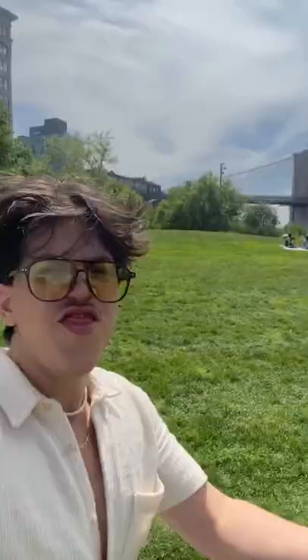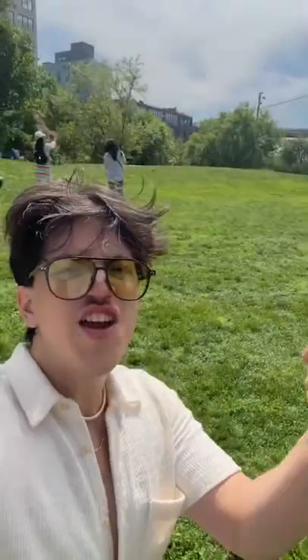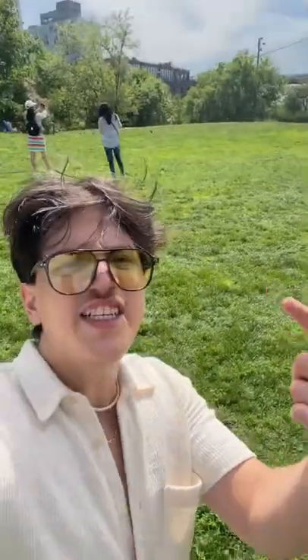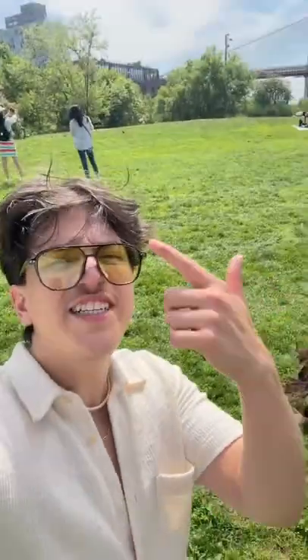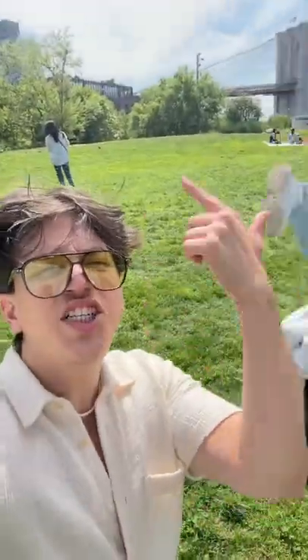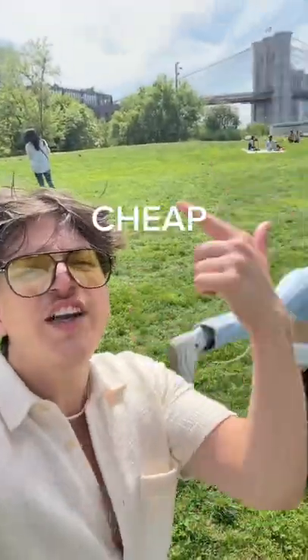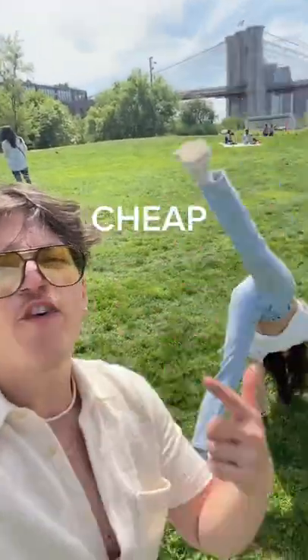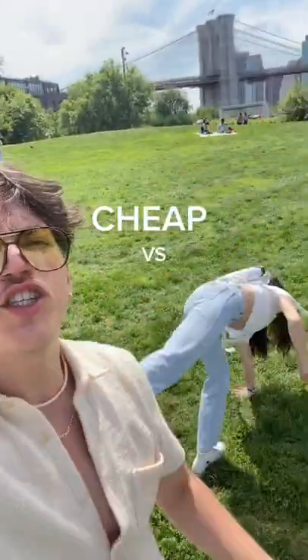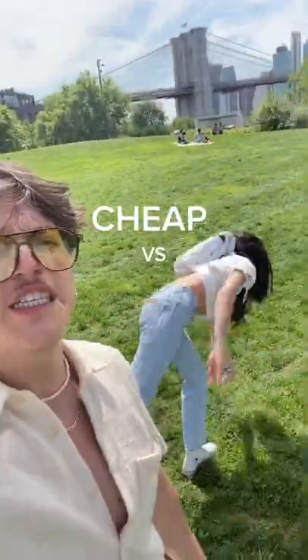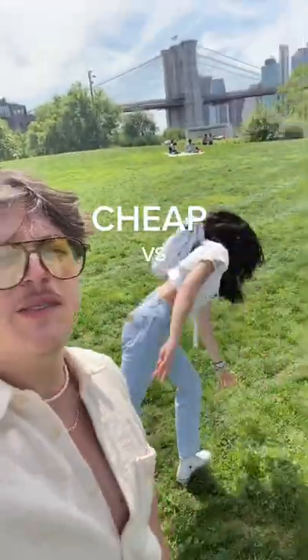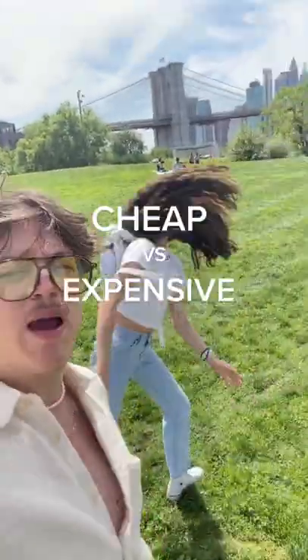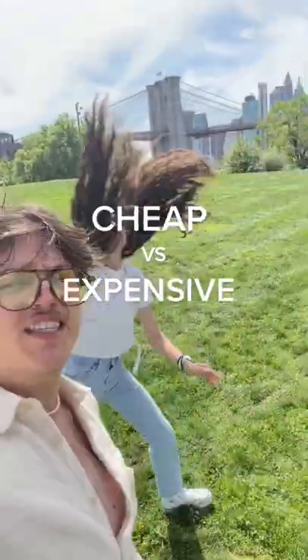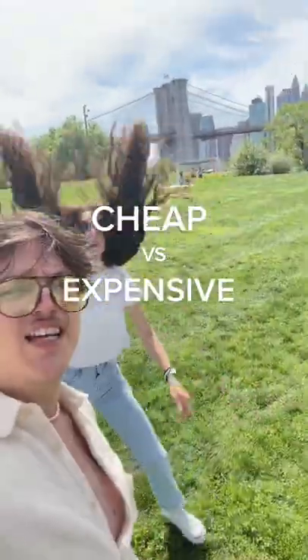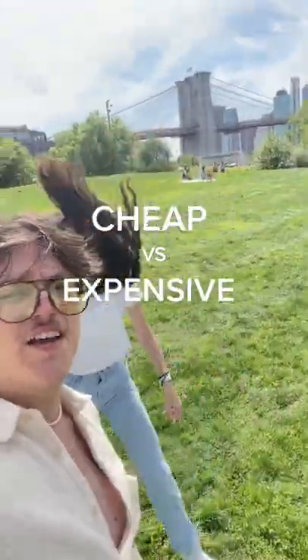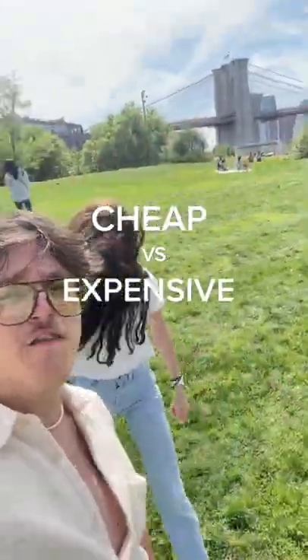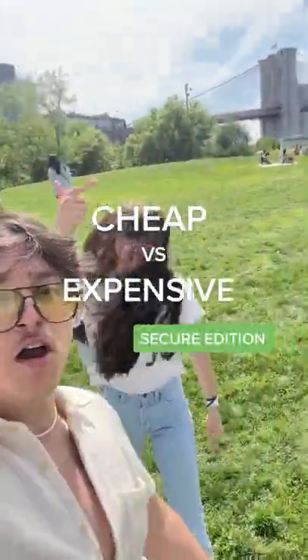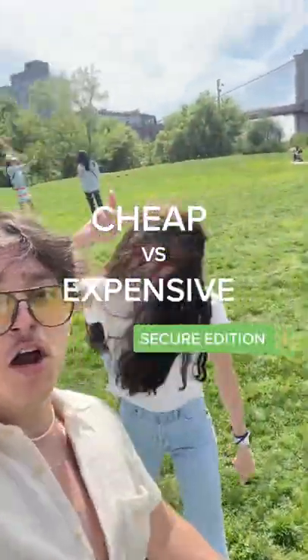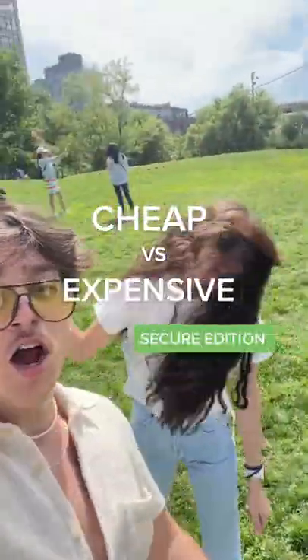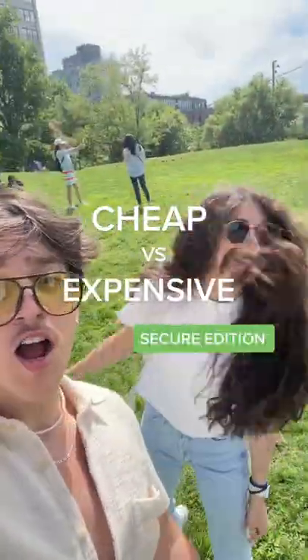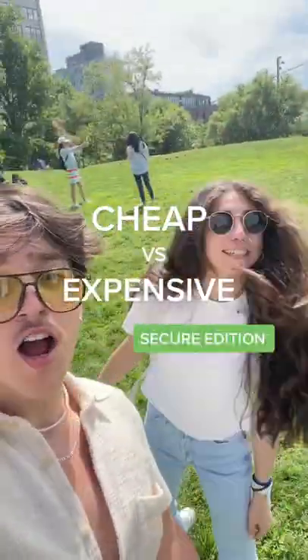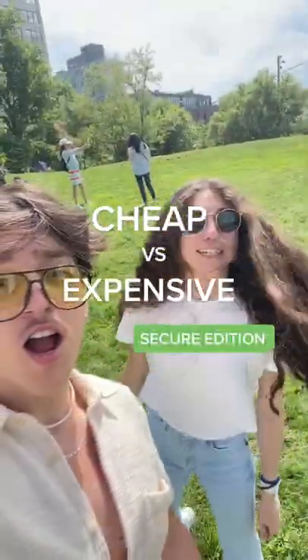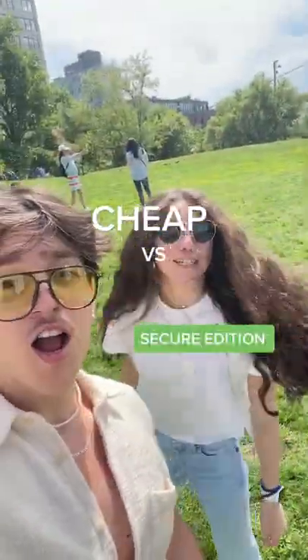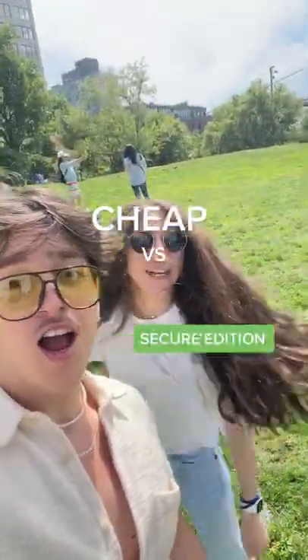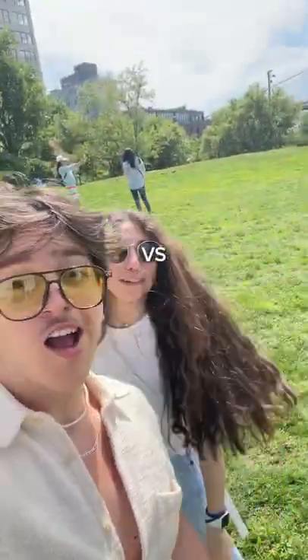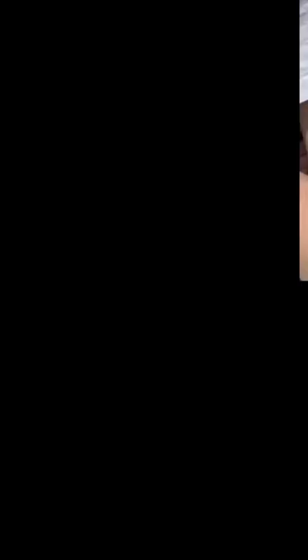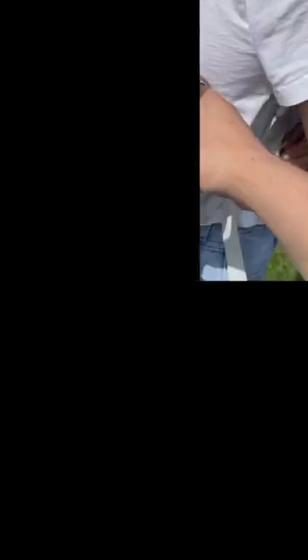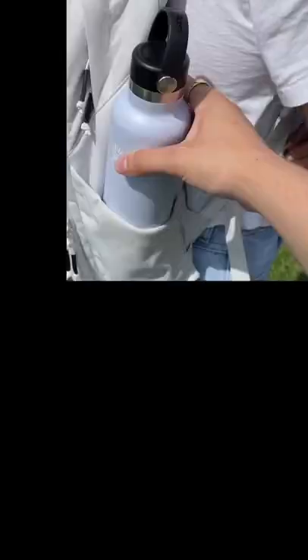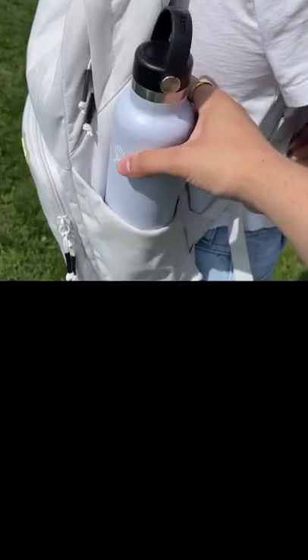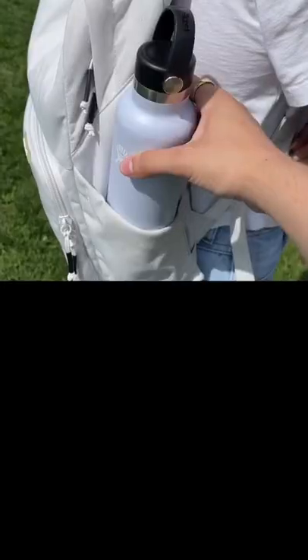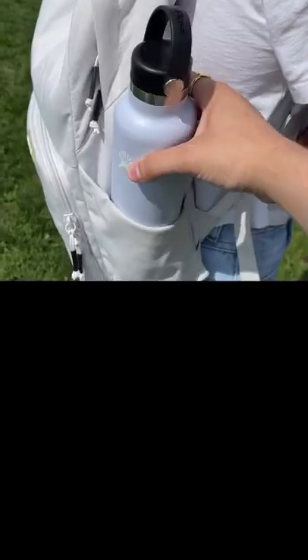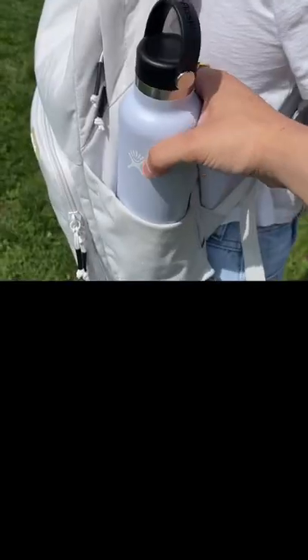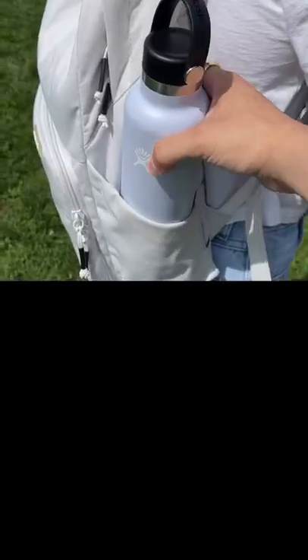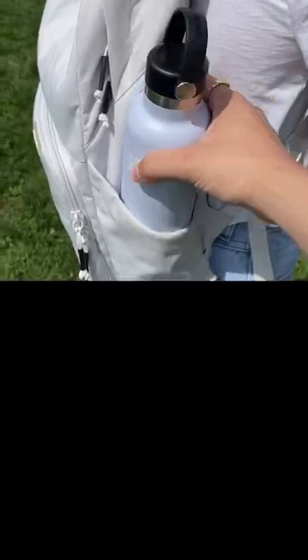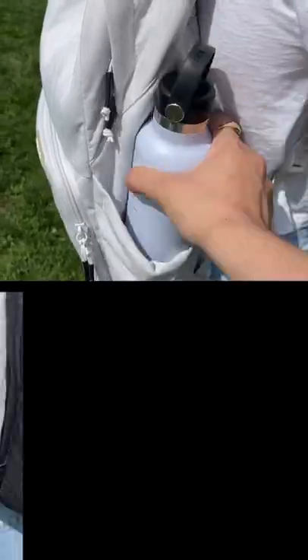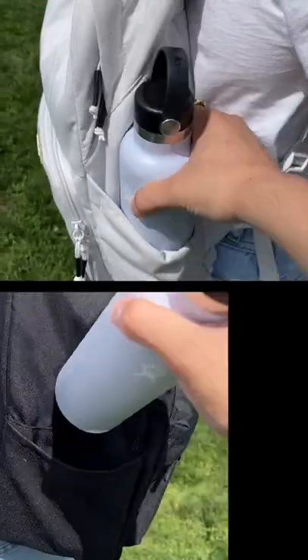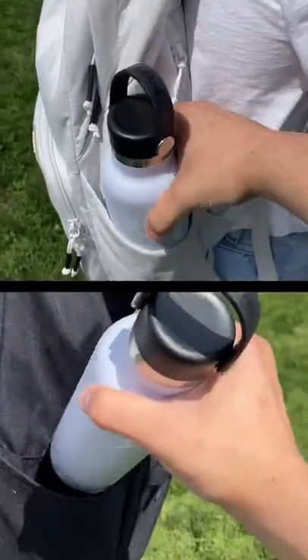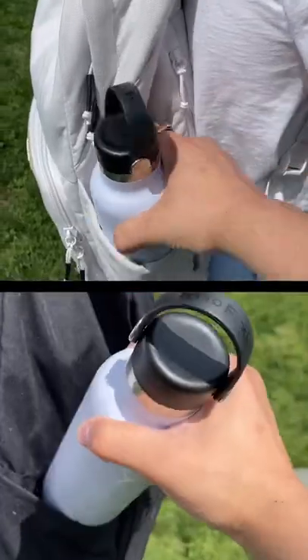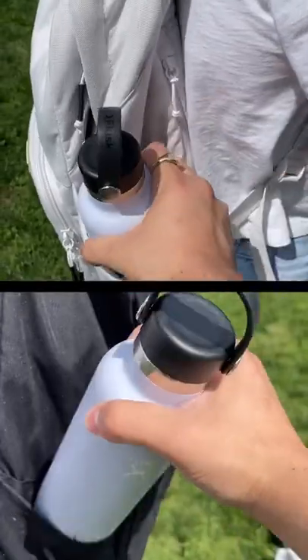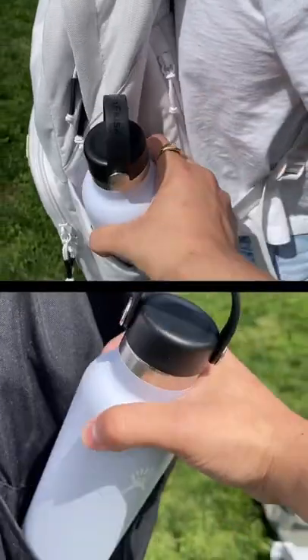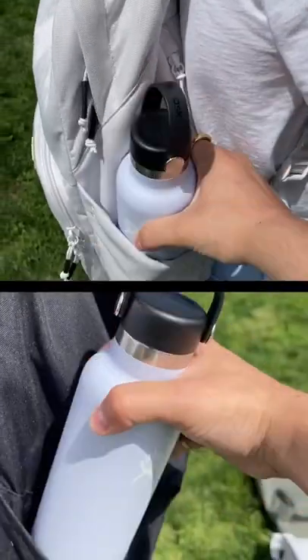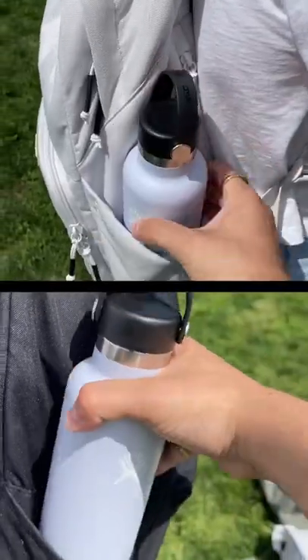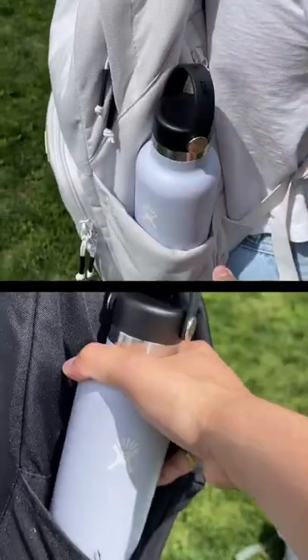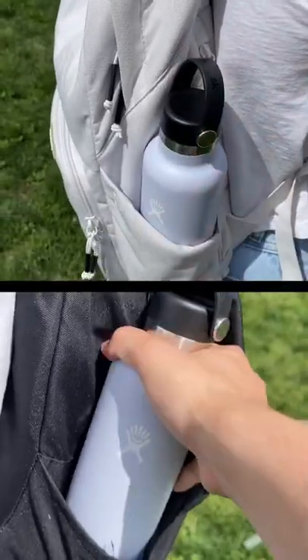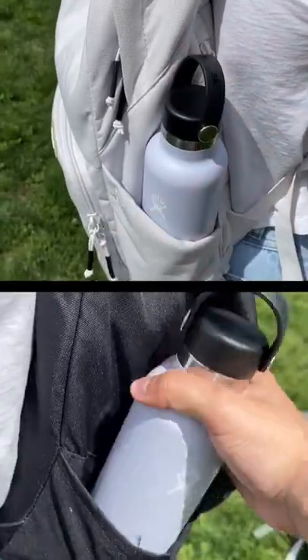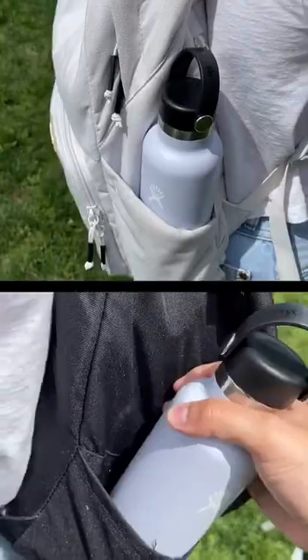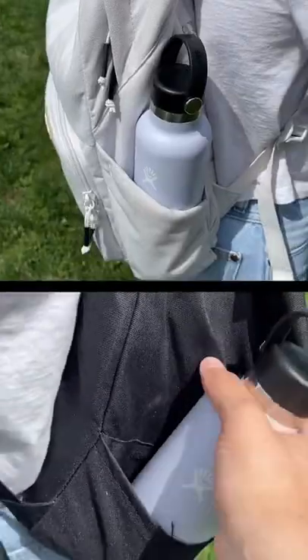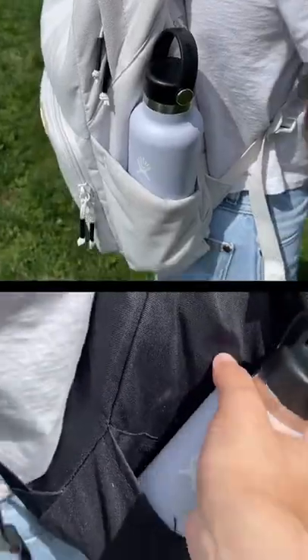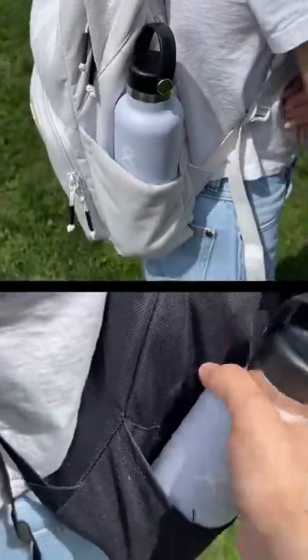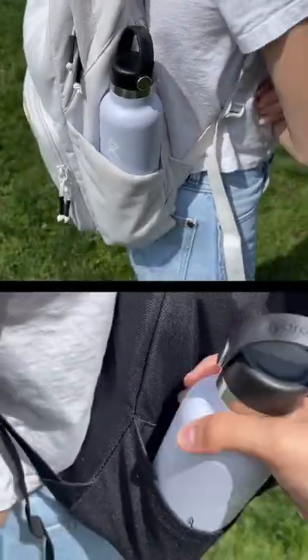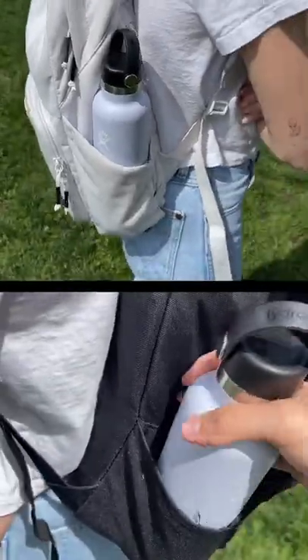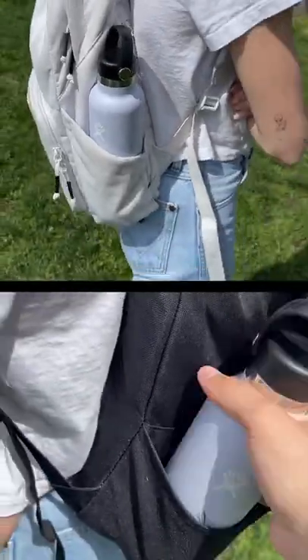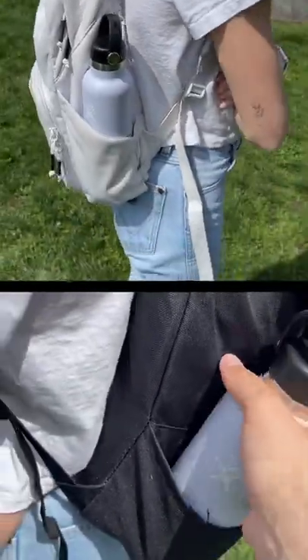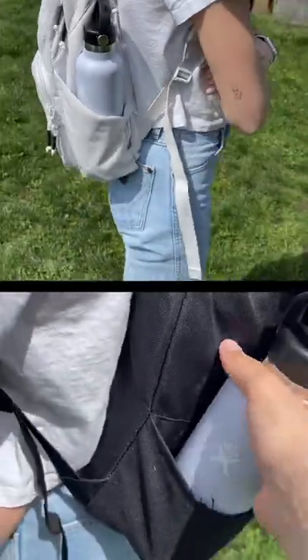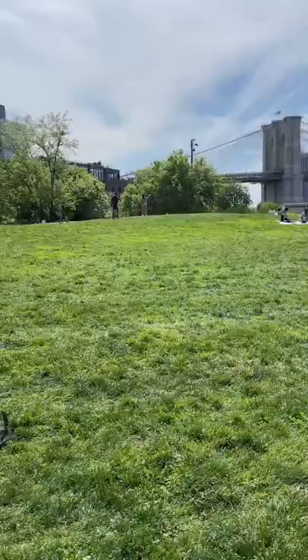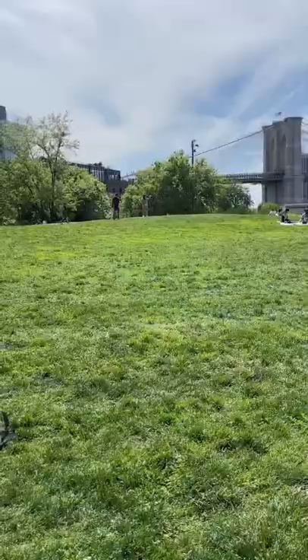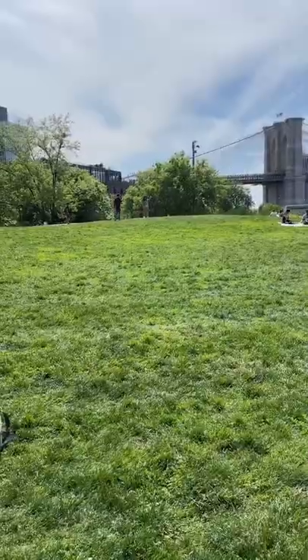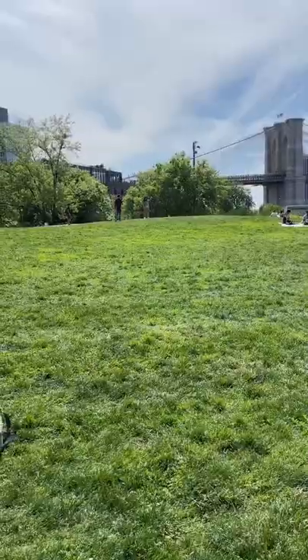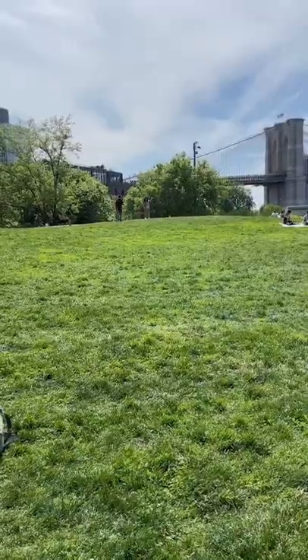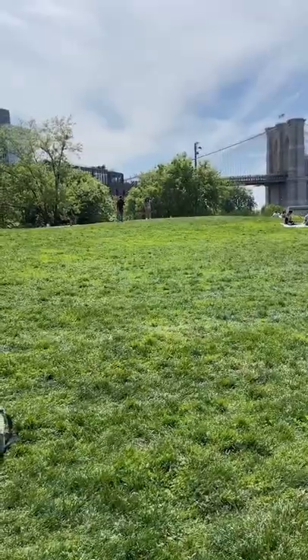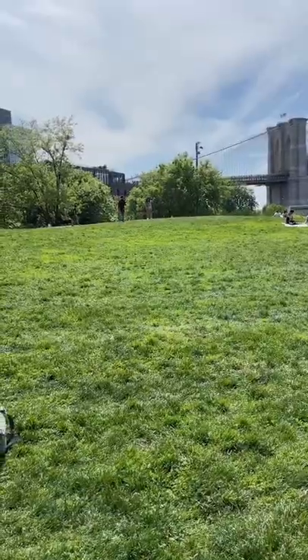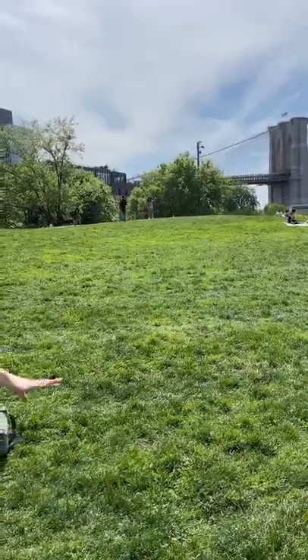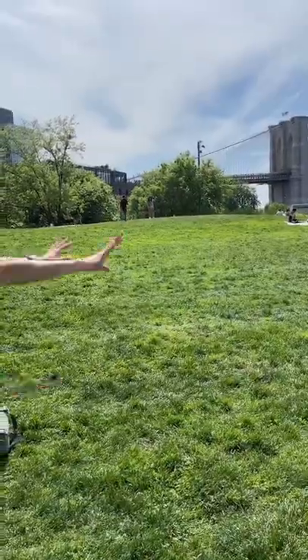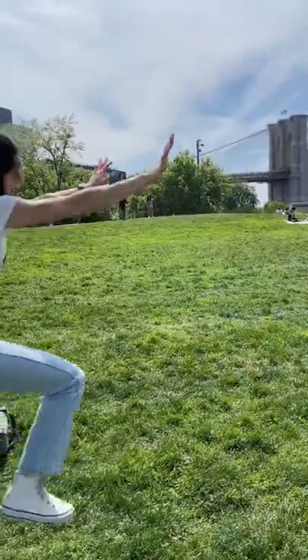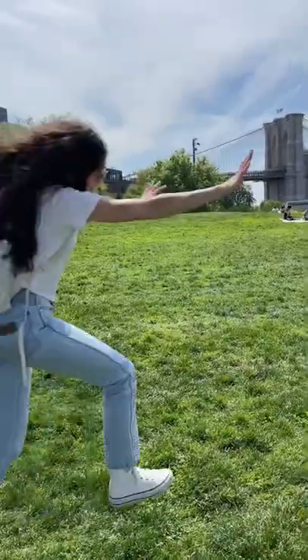This is cheap vs expensive! Secure edition! Today we're testing to see how secure our expandable water bottle pocket is. First up, our backpack.